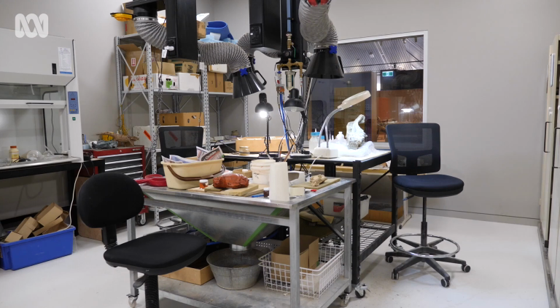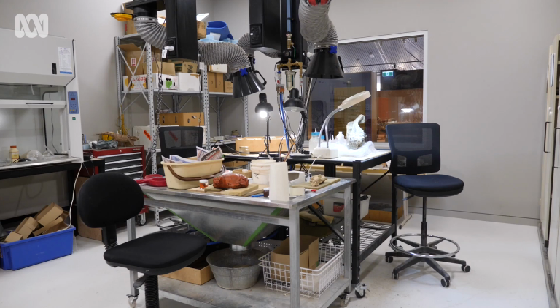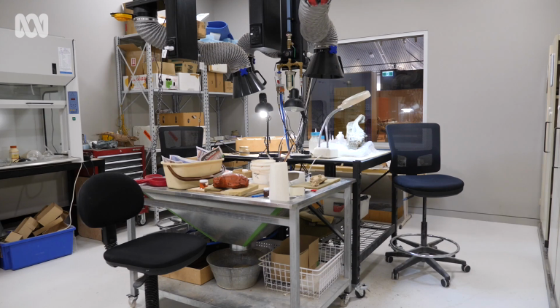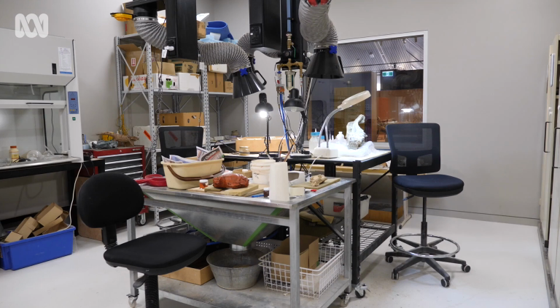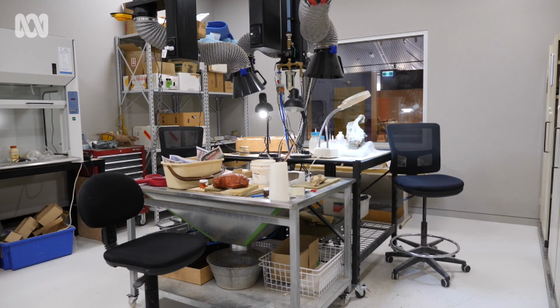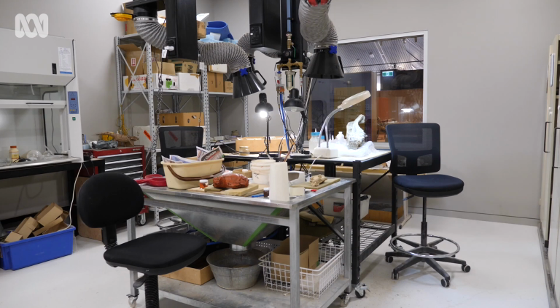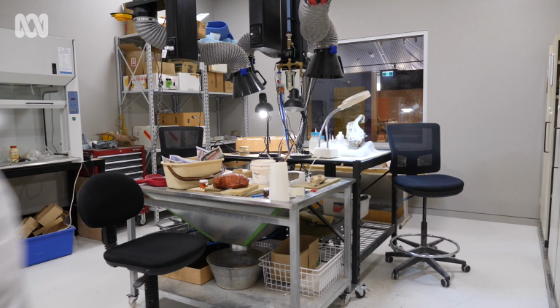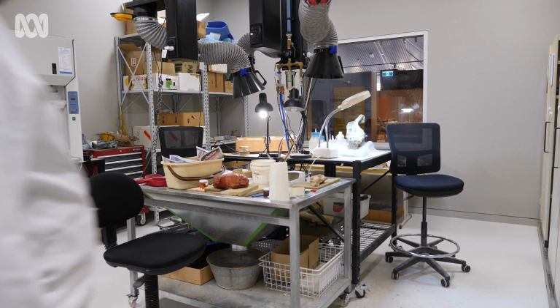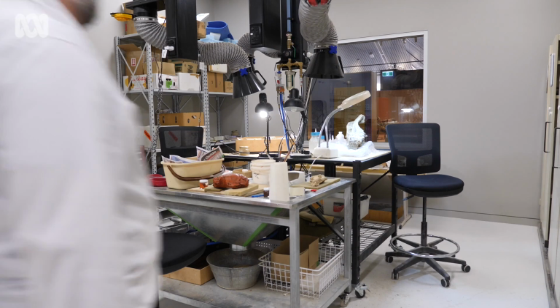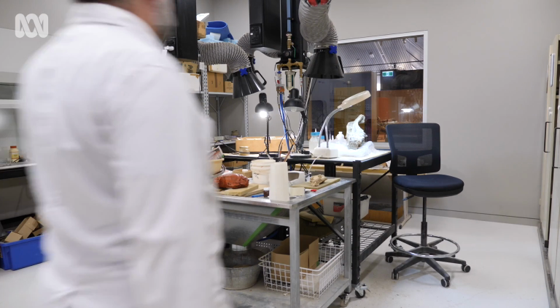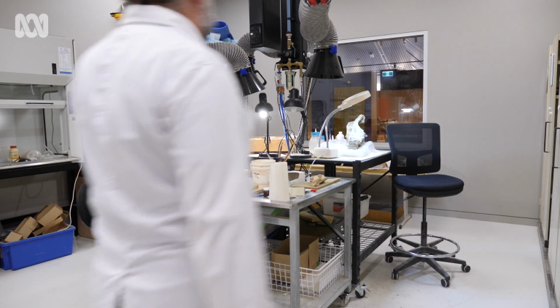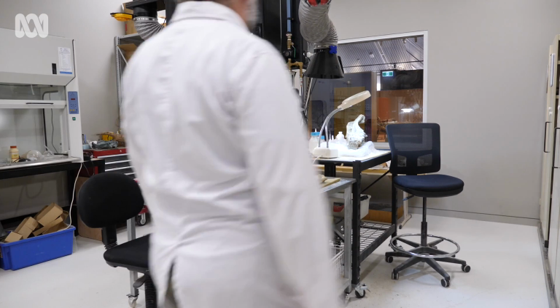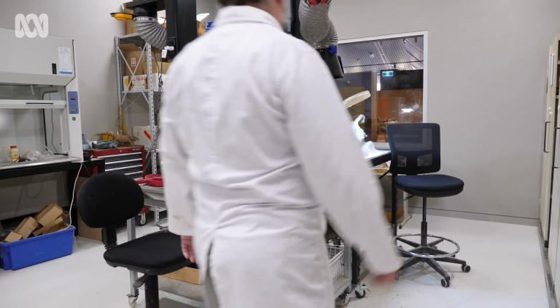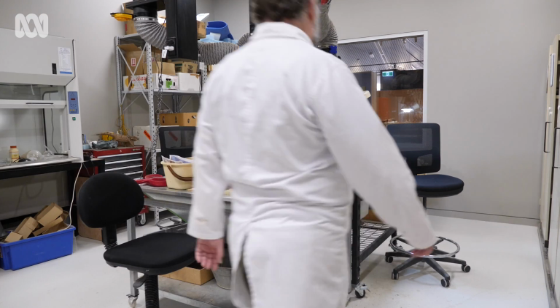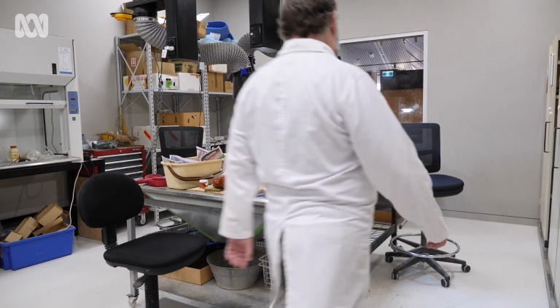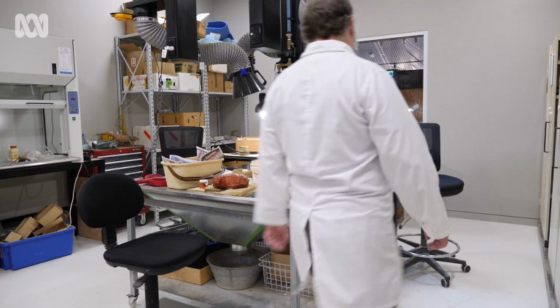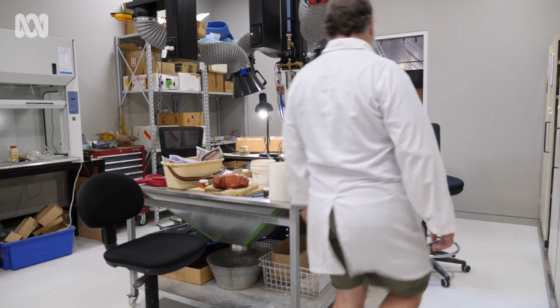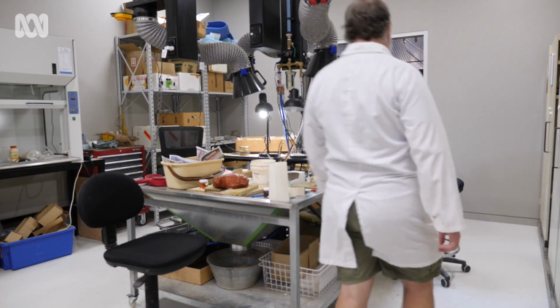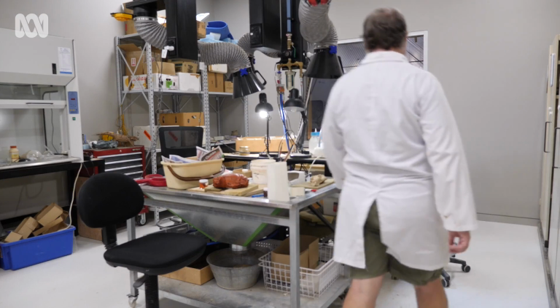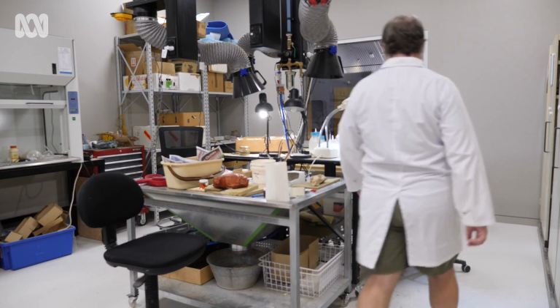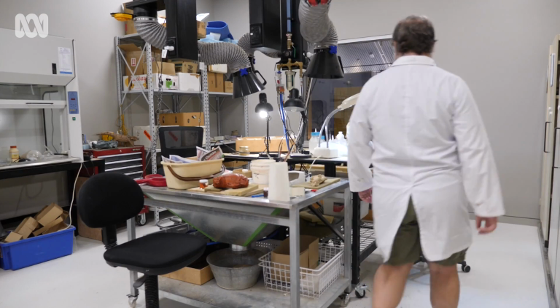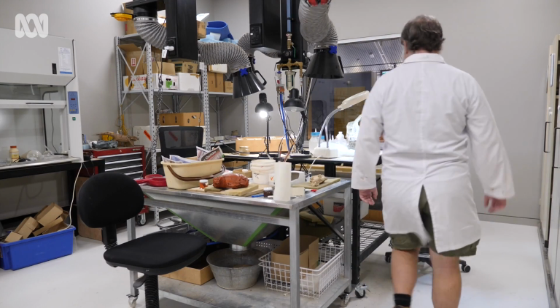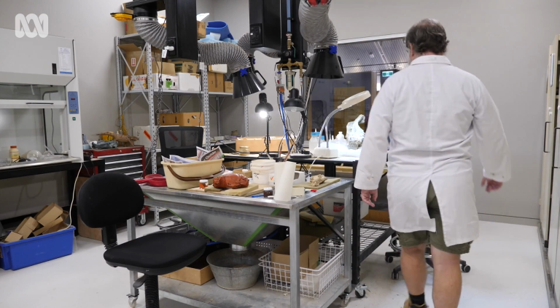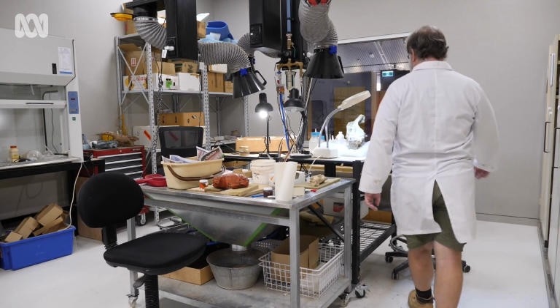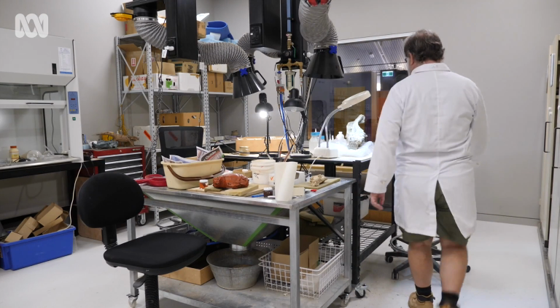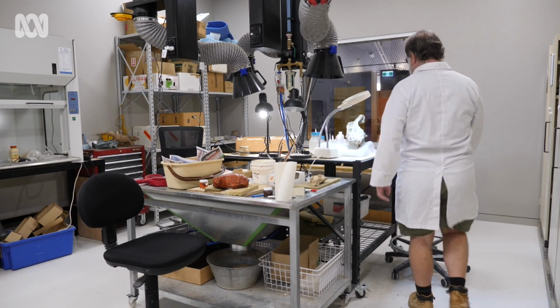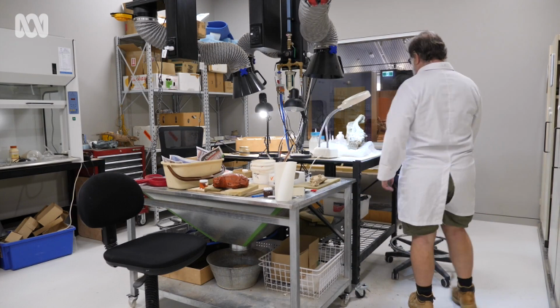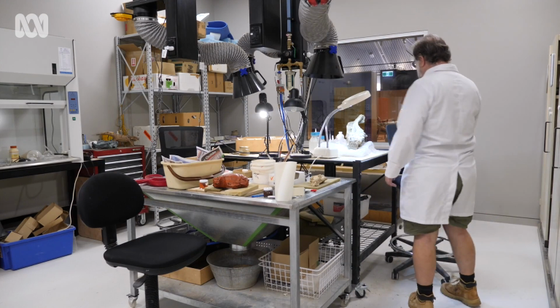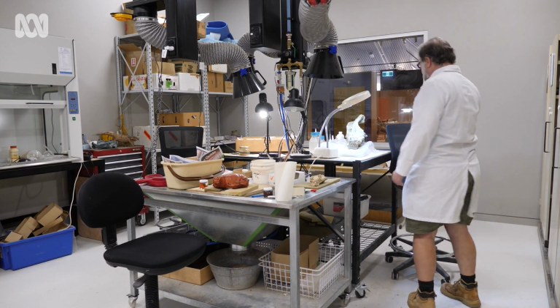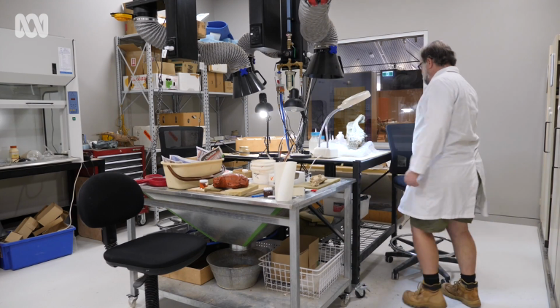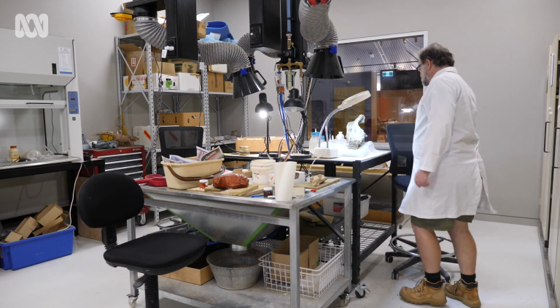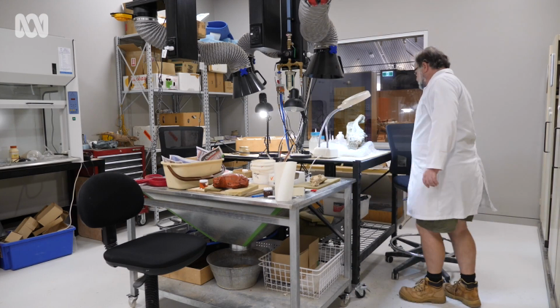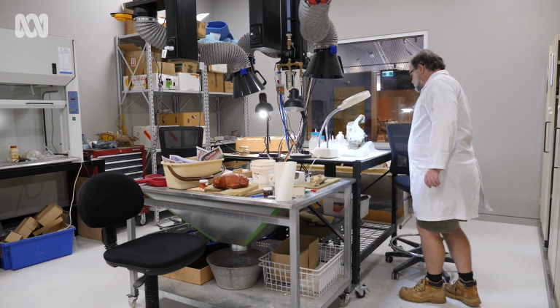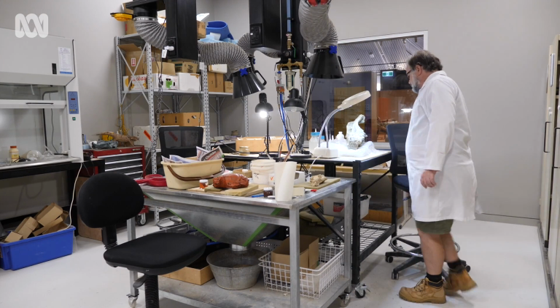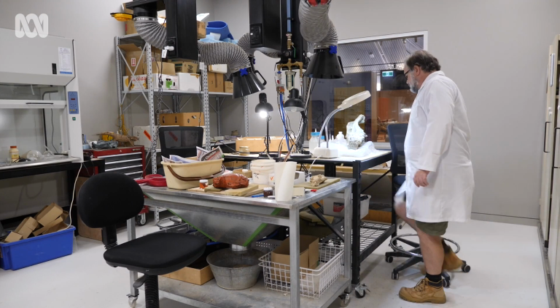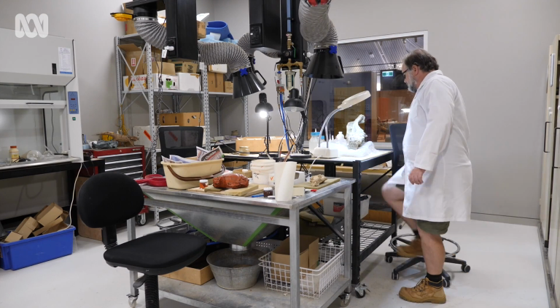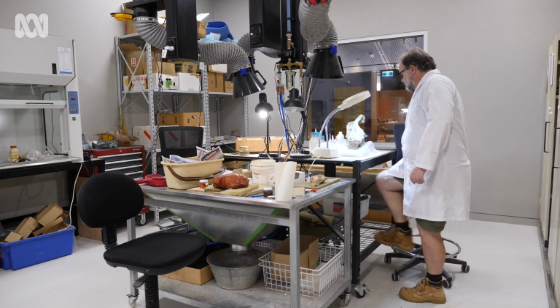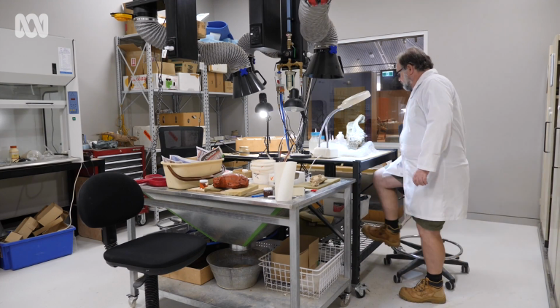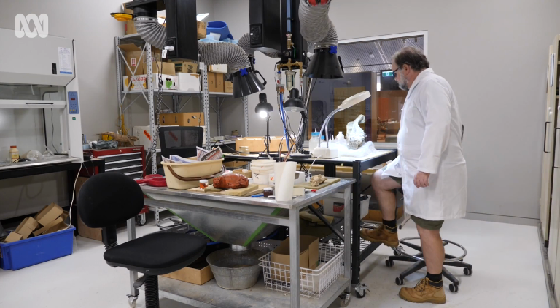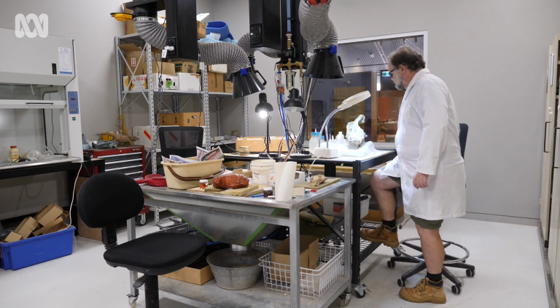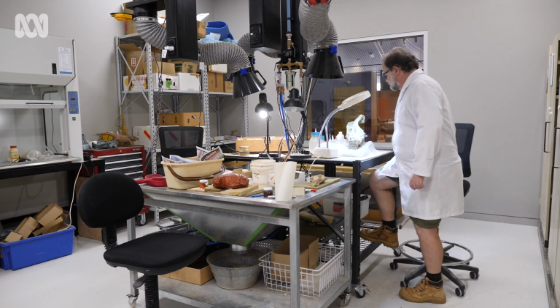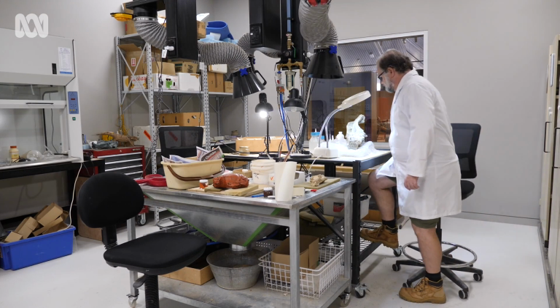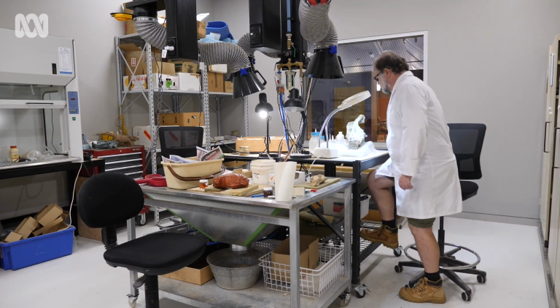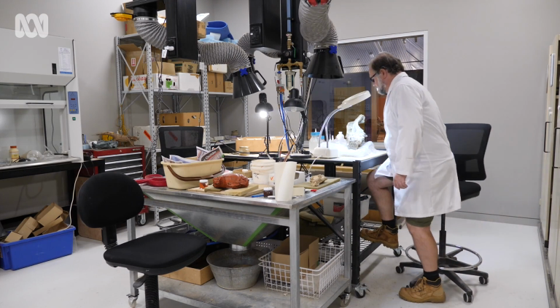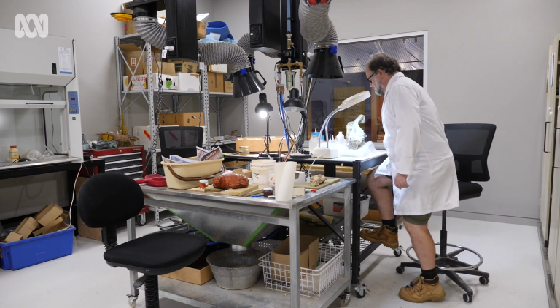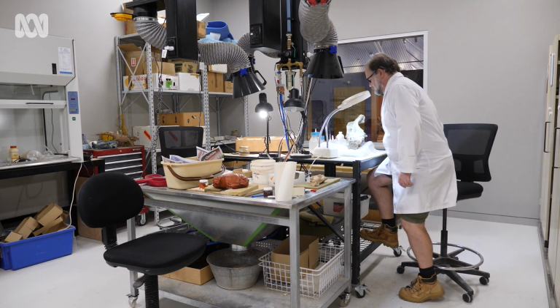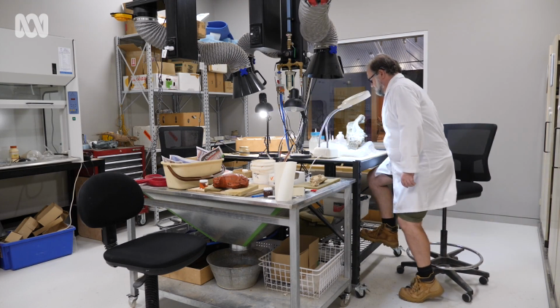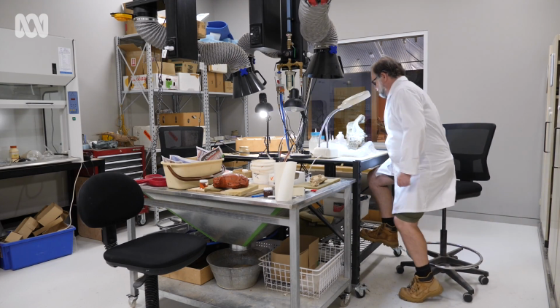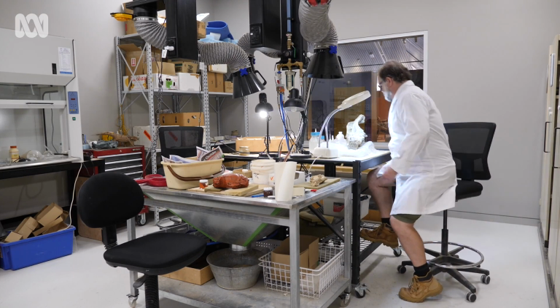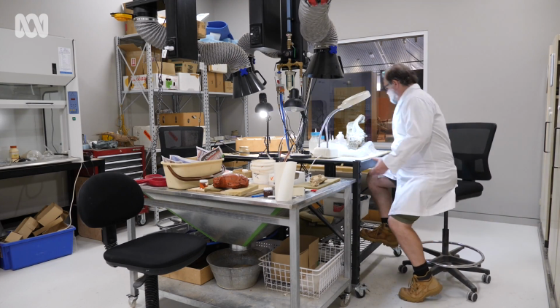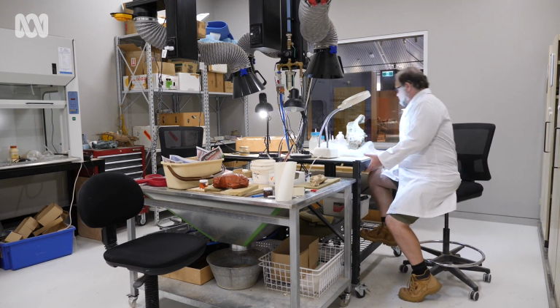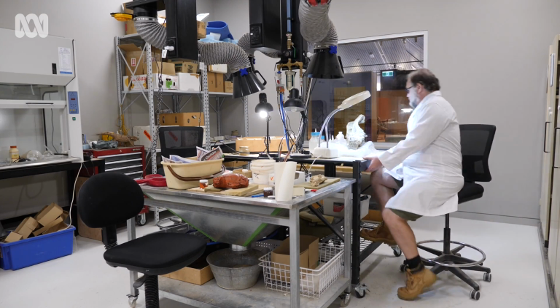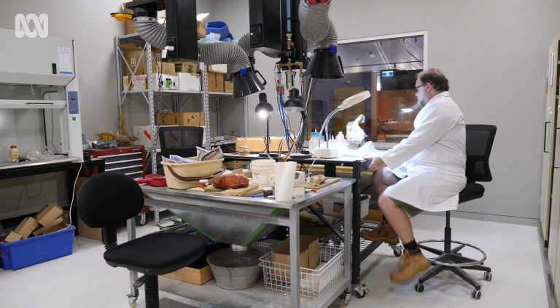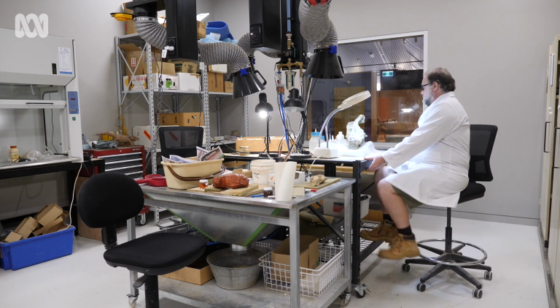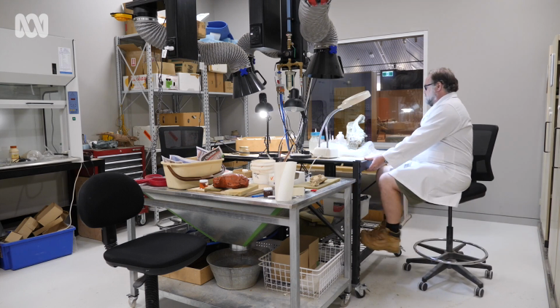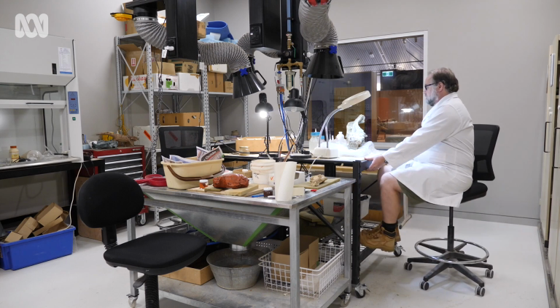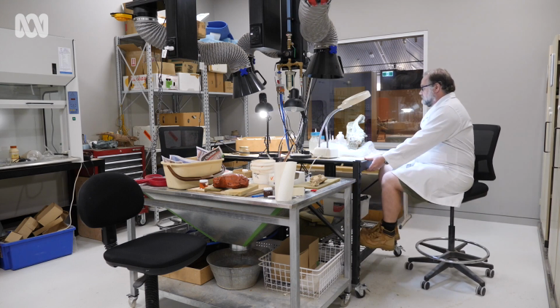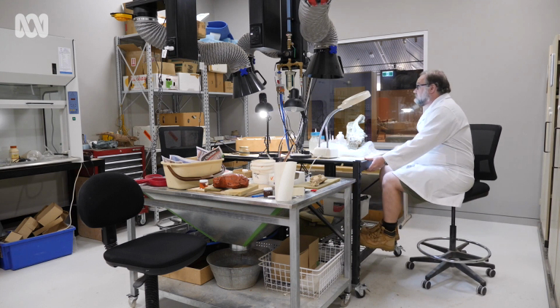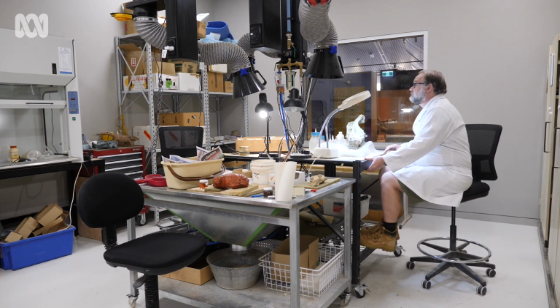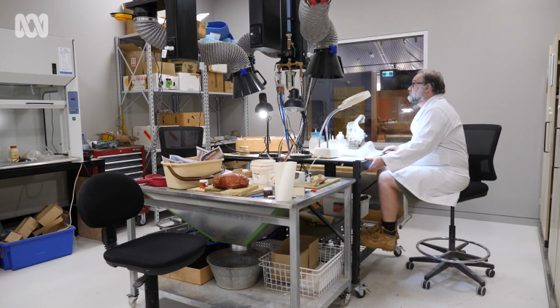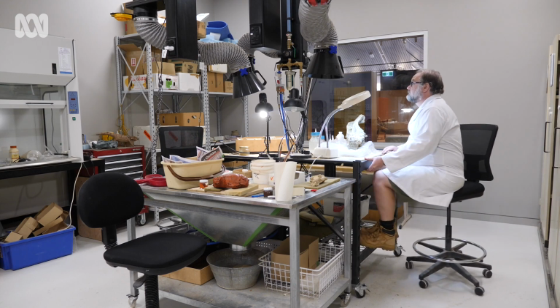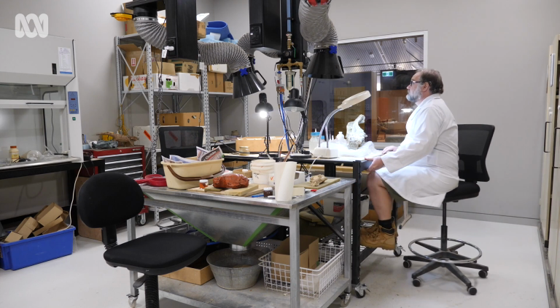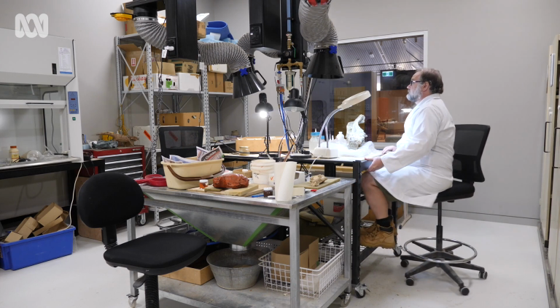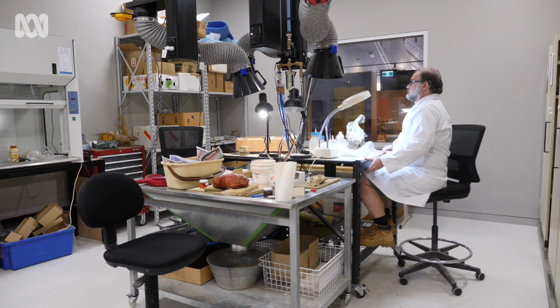My name is Dr. Adam Yates. I am the Senior Curator of Earth Sciences for the Museum and Art Gallery of the Northern Territory.